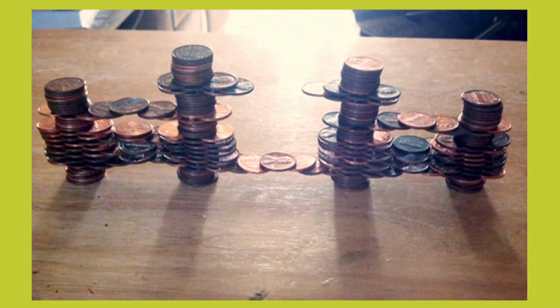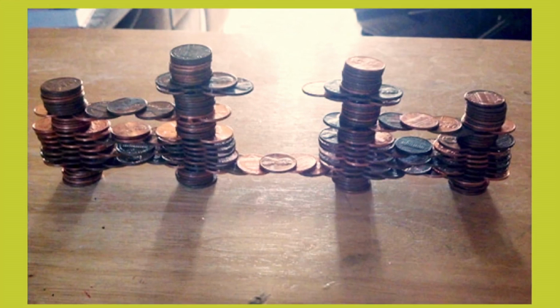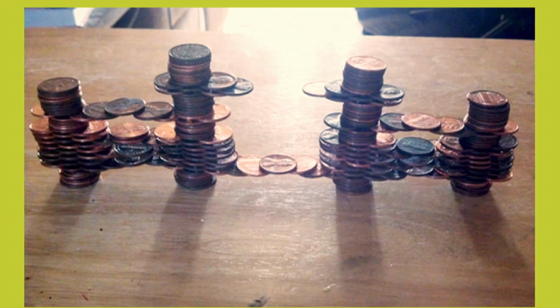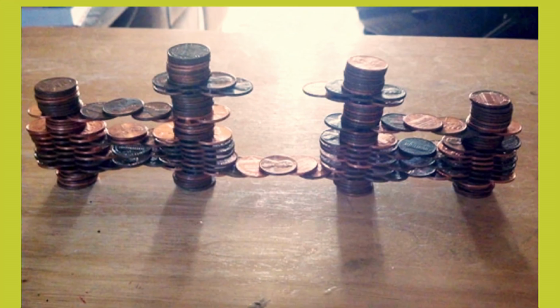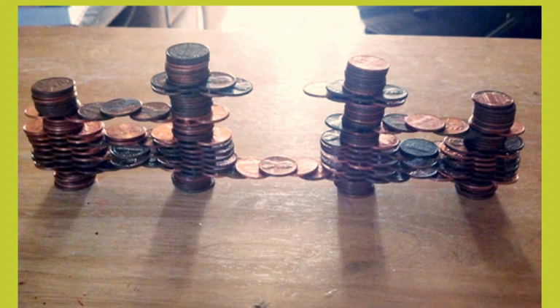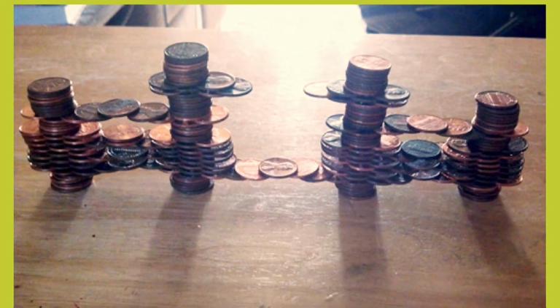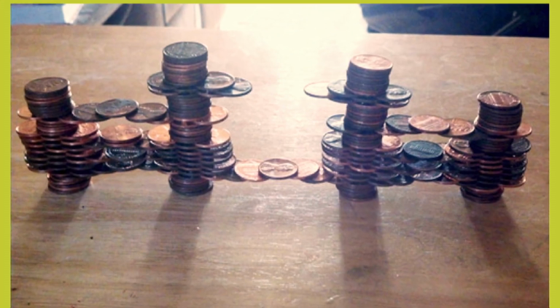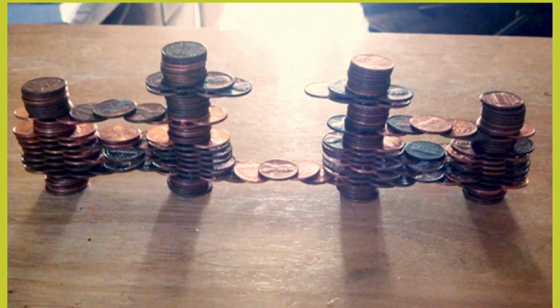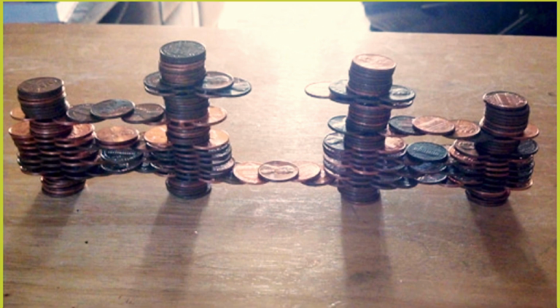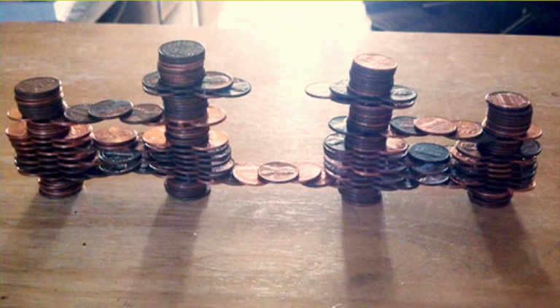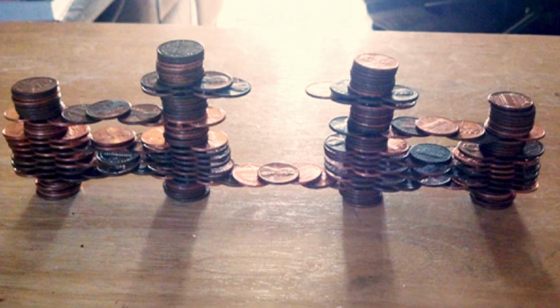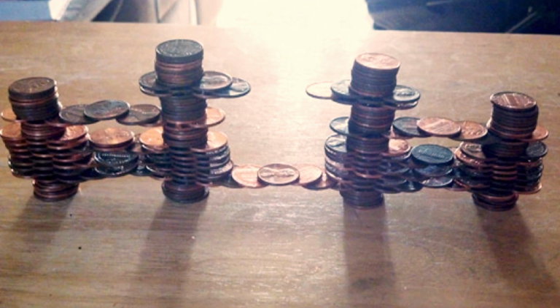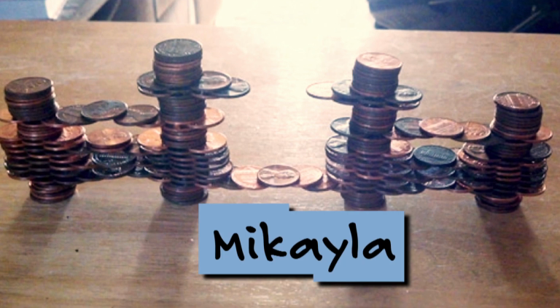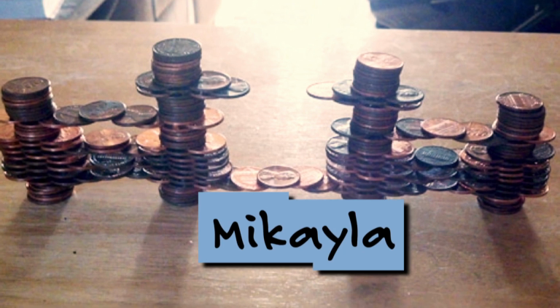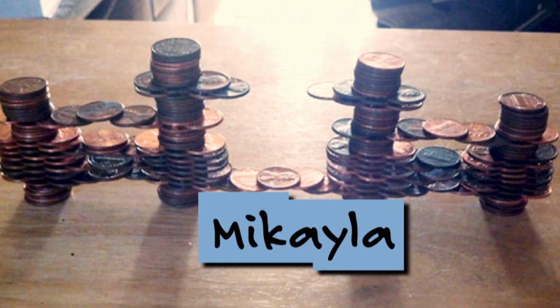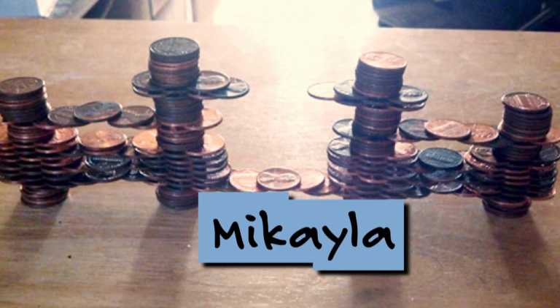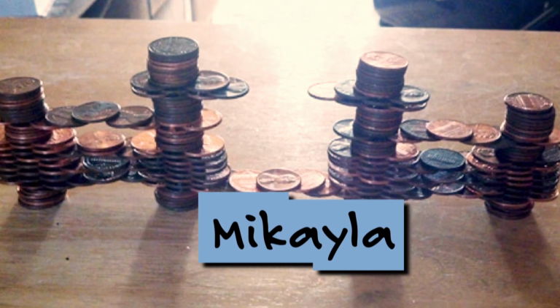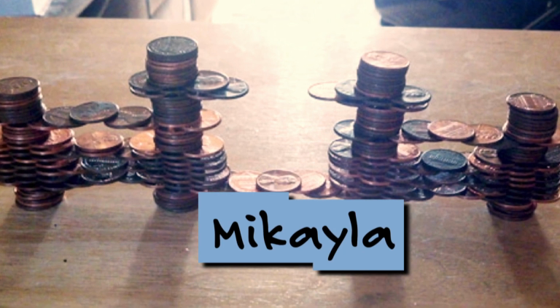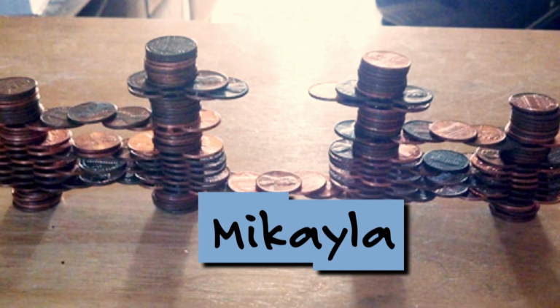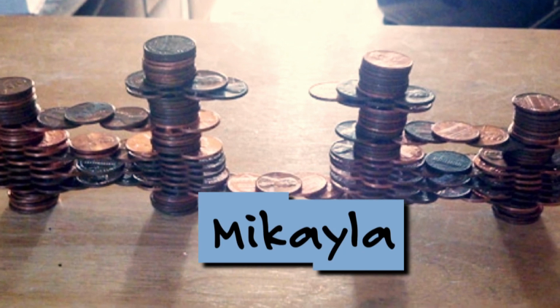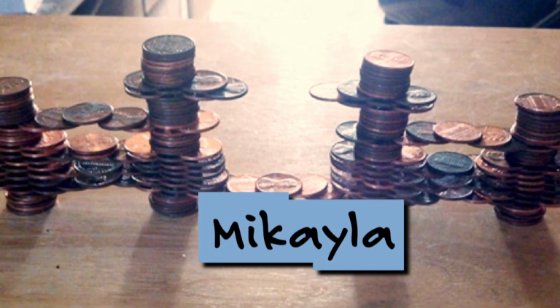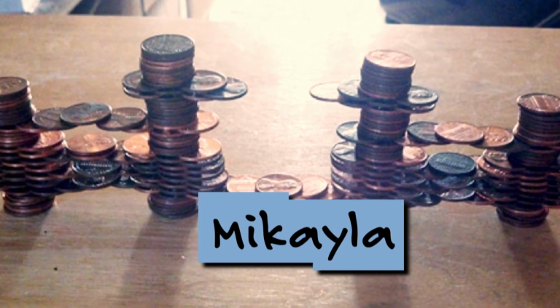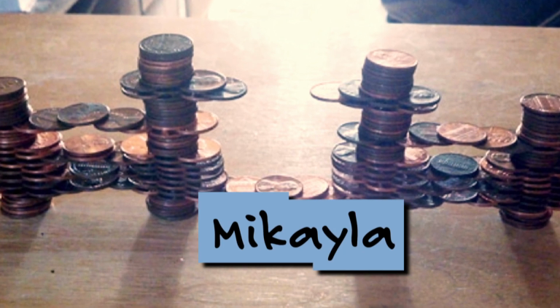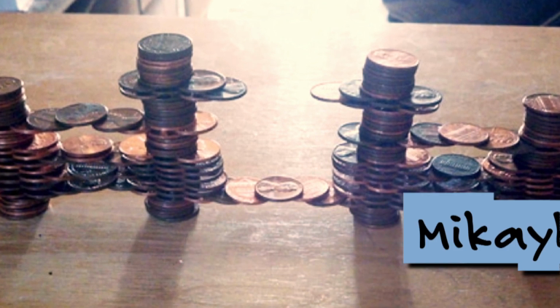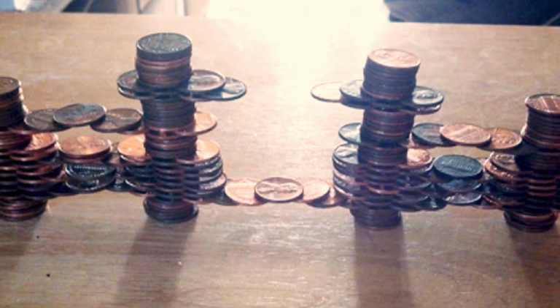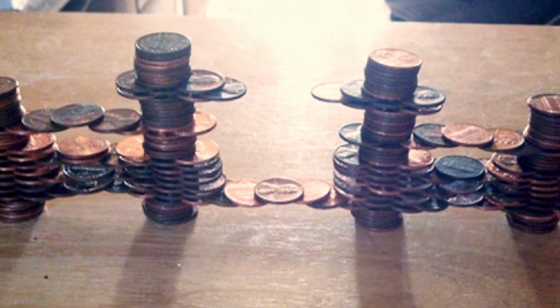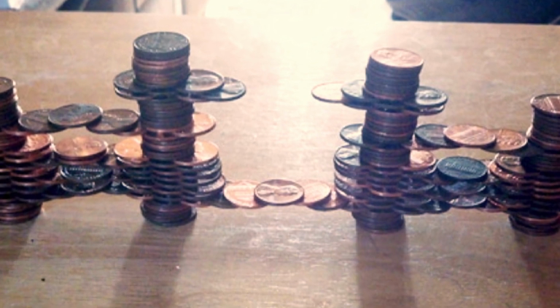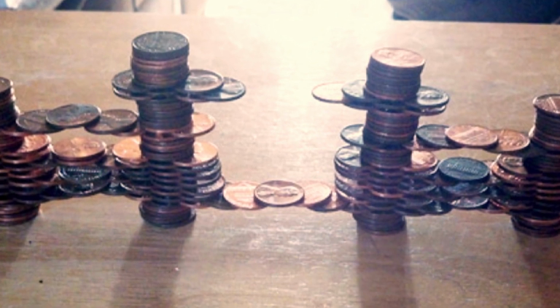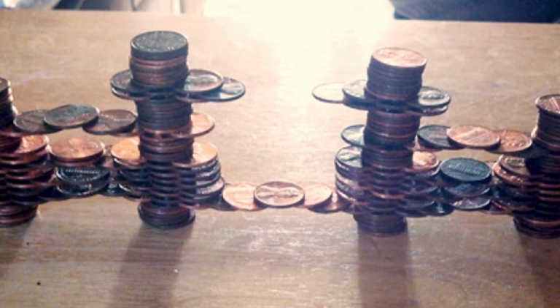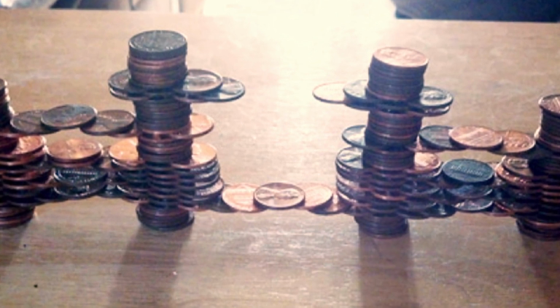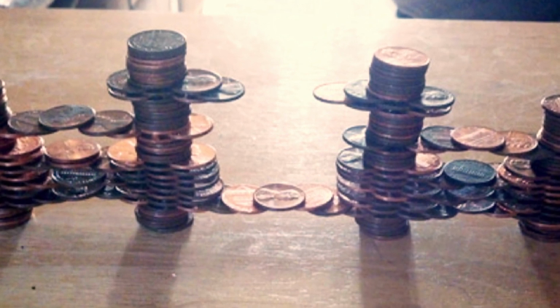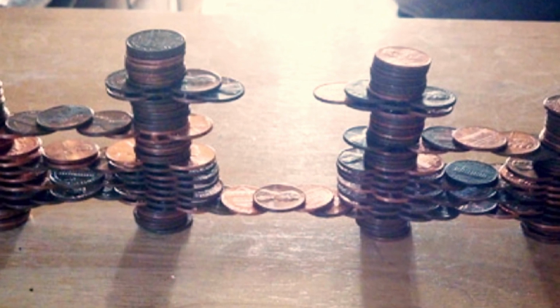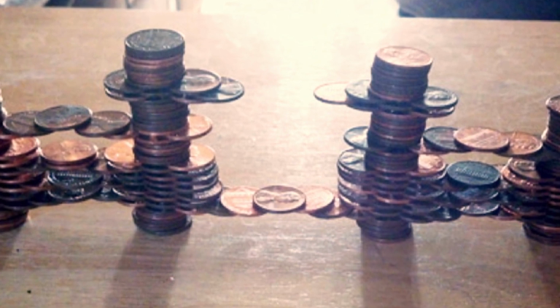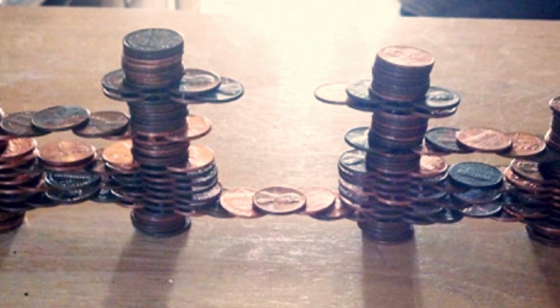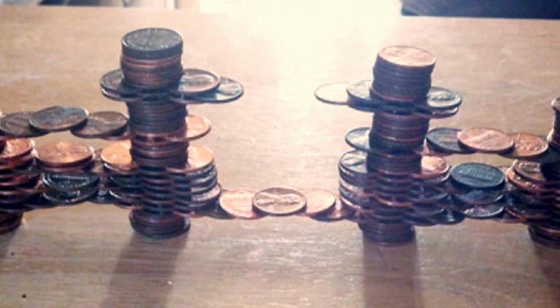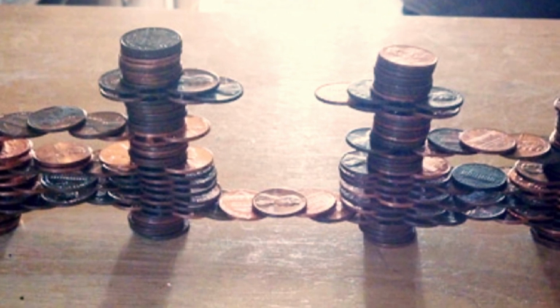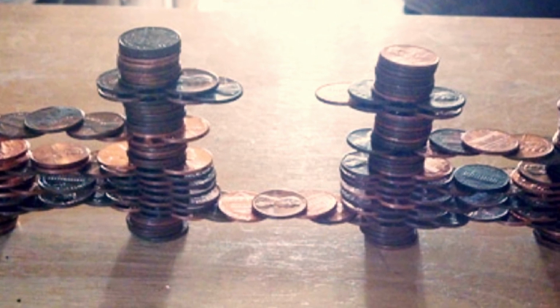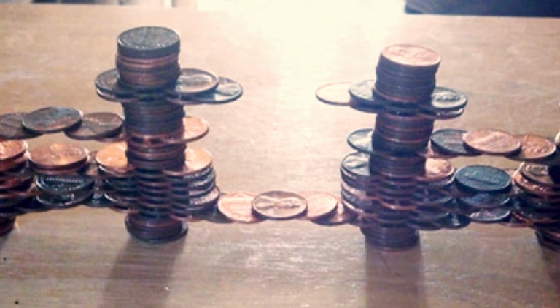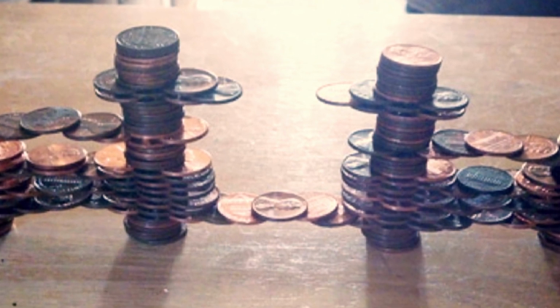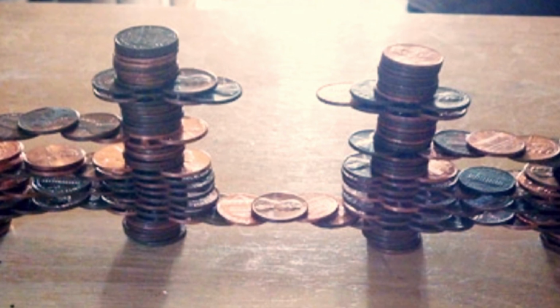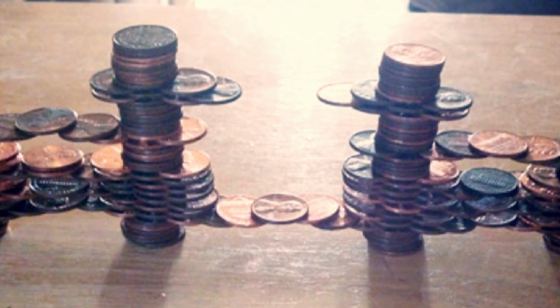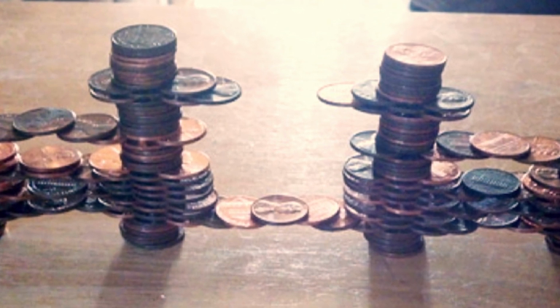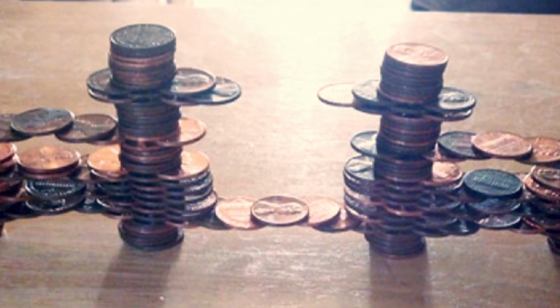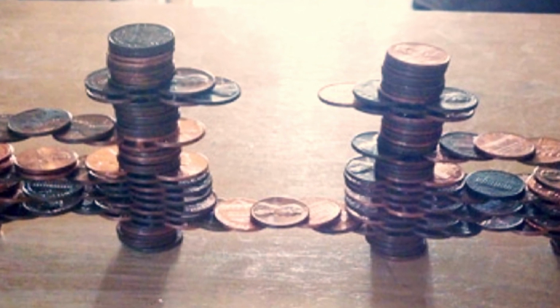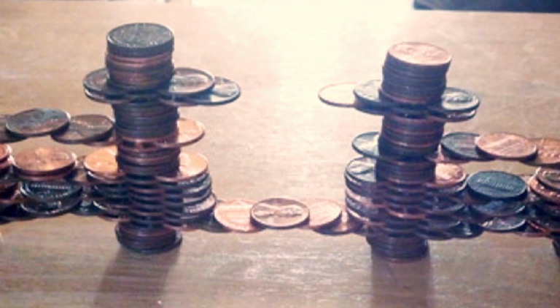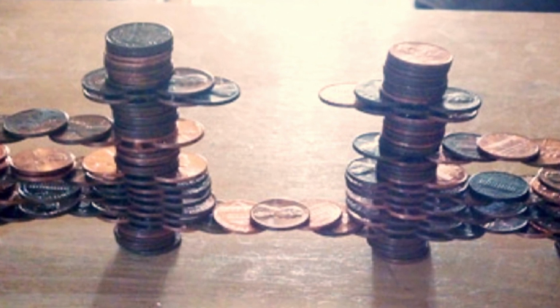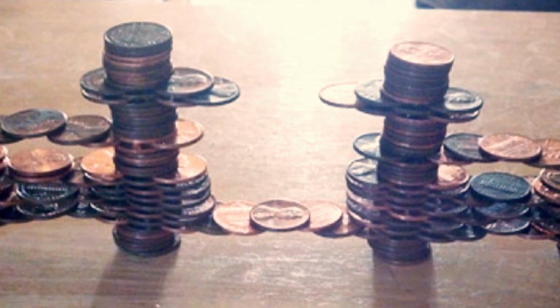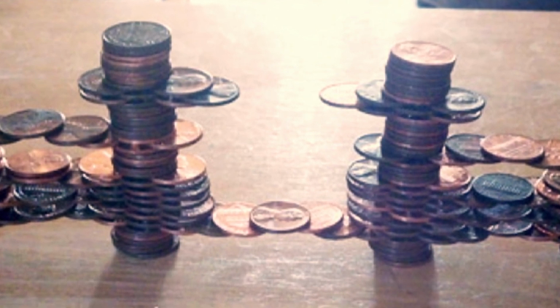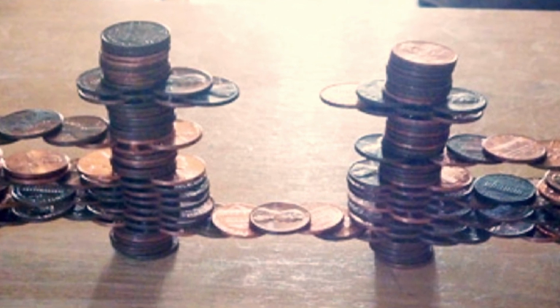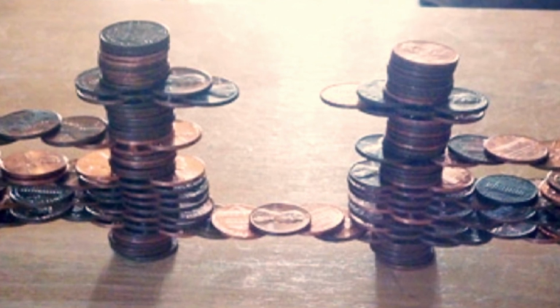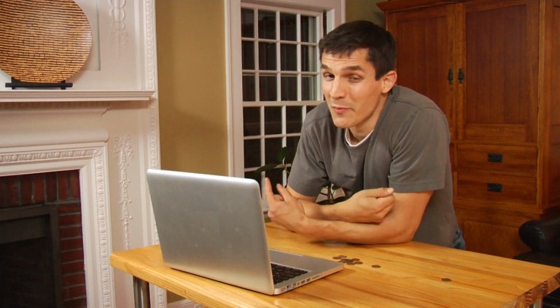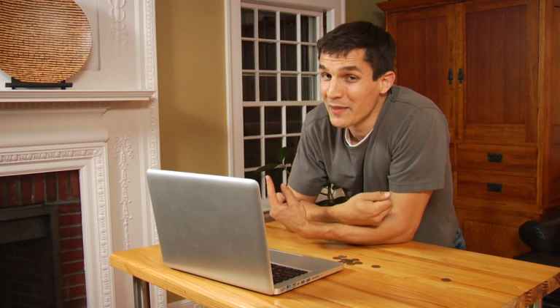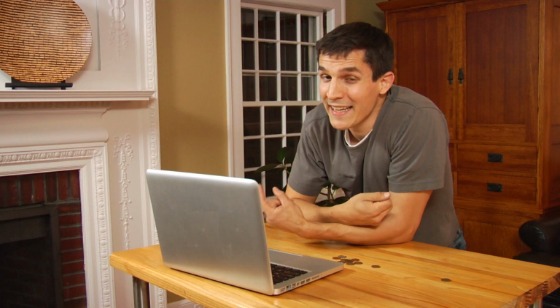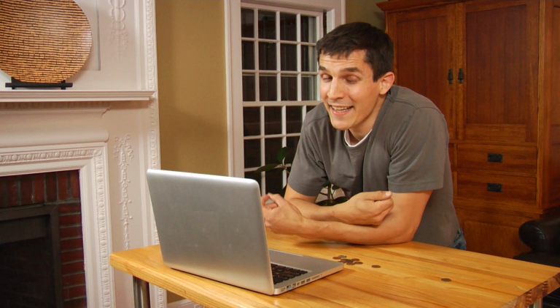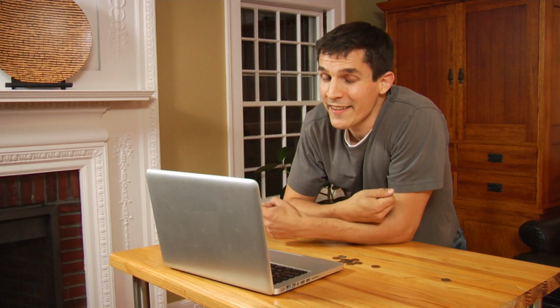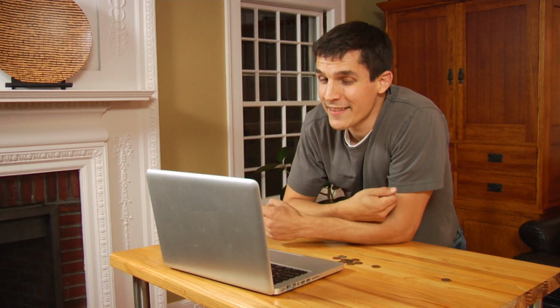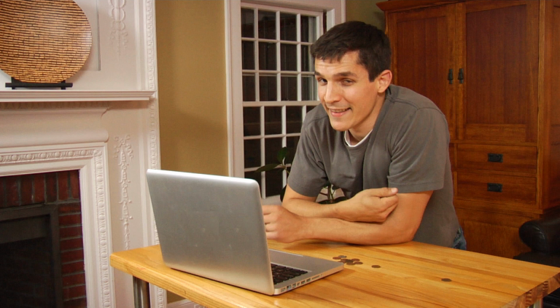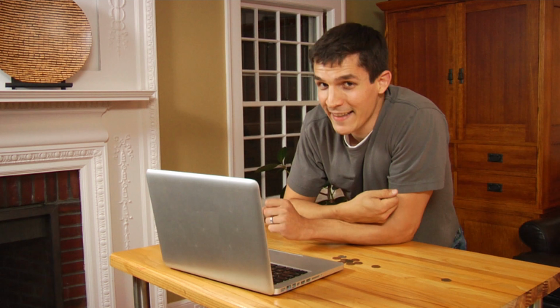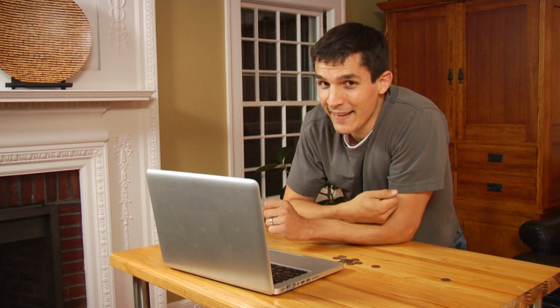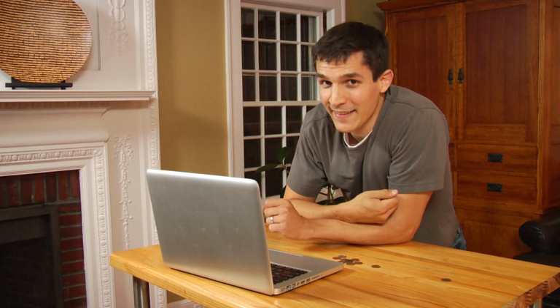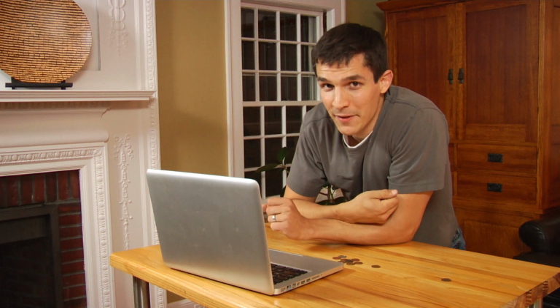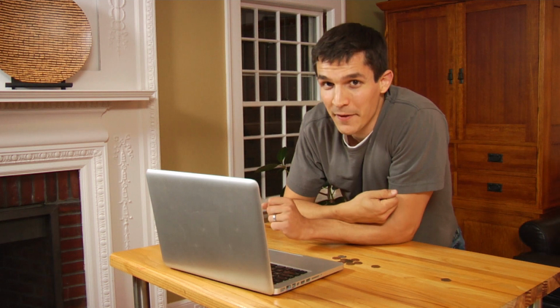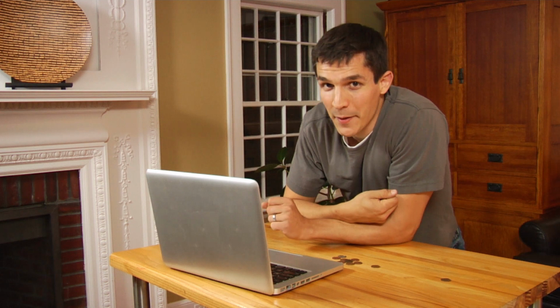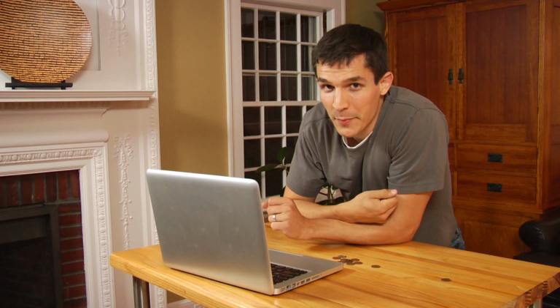Take a look at this design from Mikayla. This bridge took her an hour and a half to build because it fell down a few times, but Mikayla did not give up.